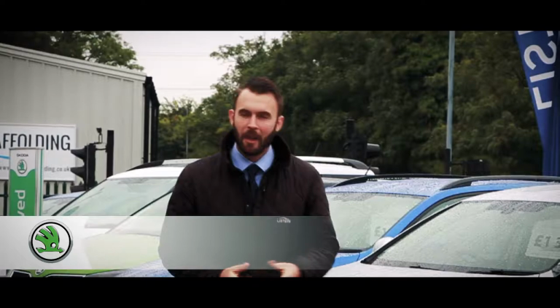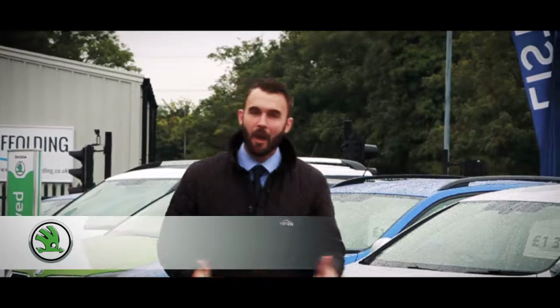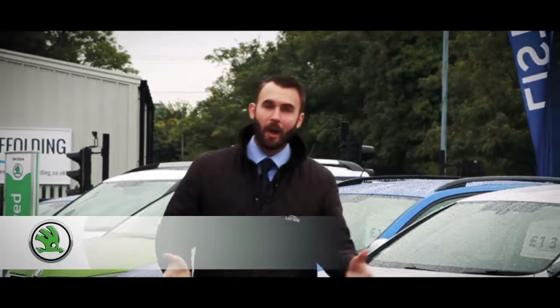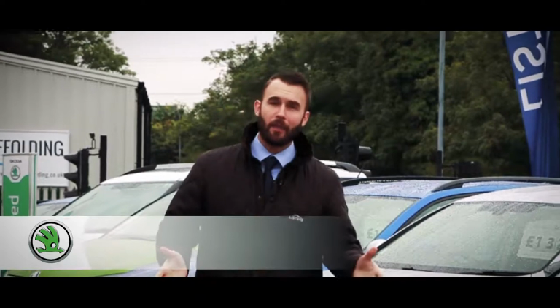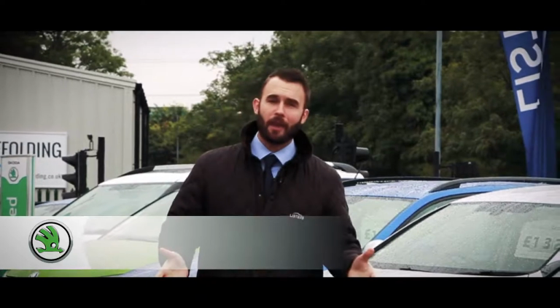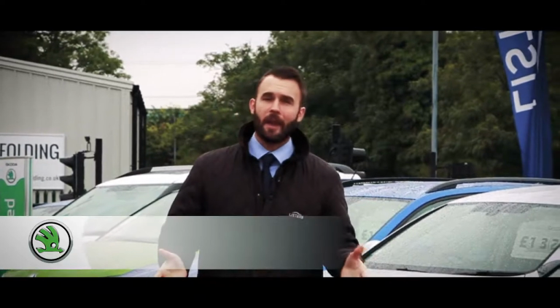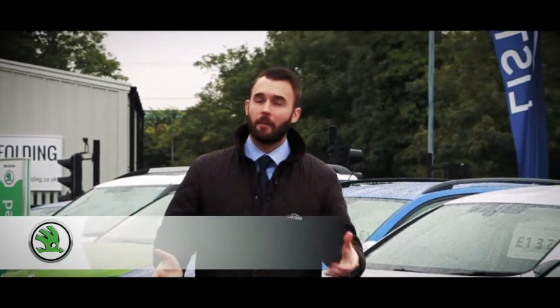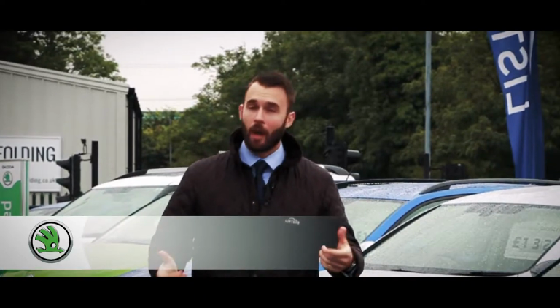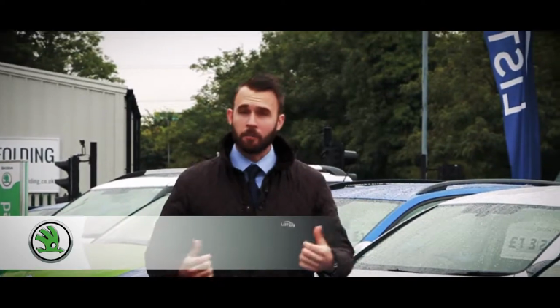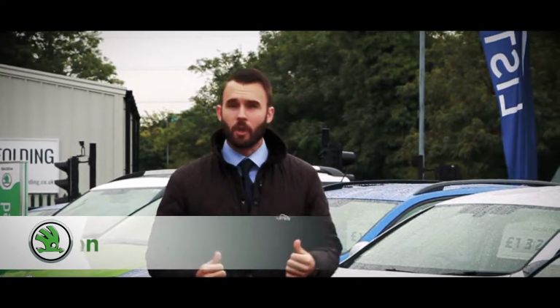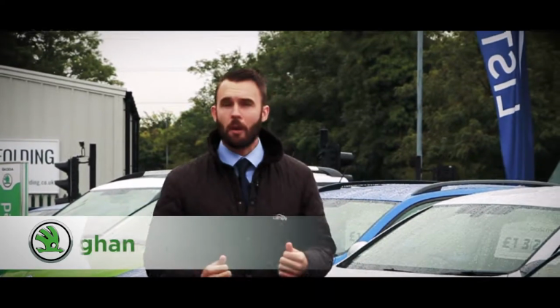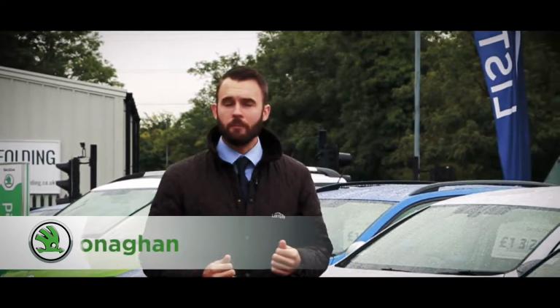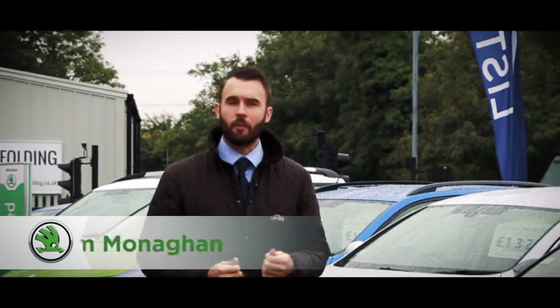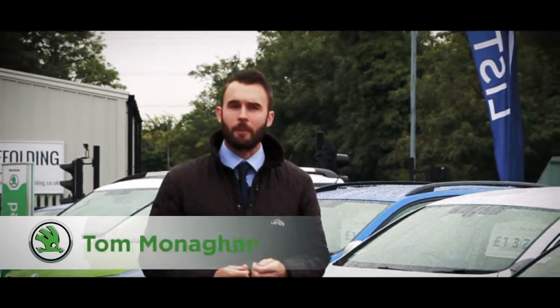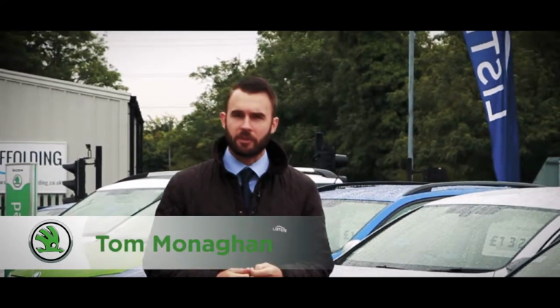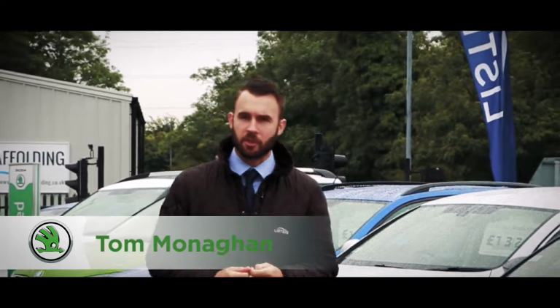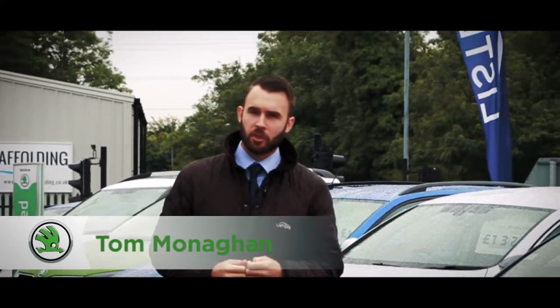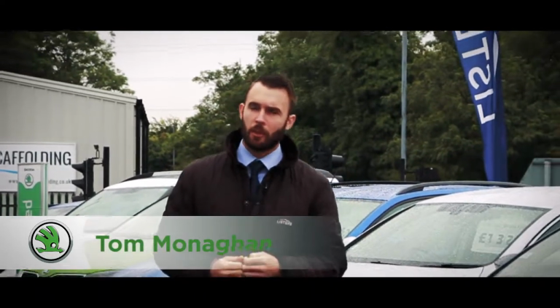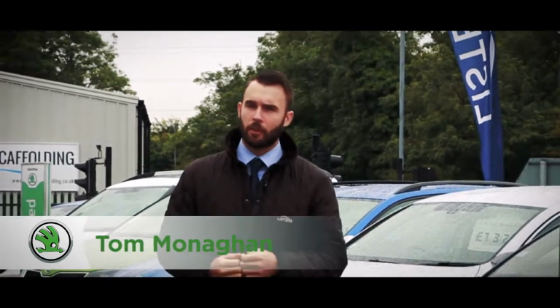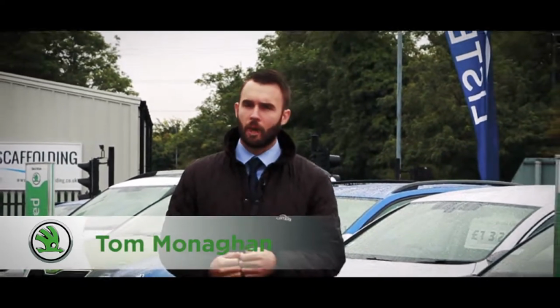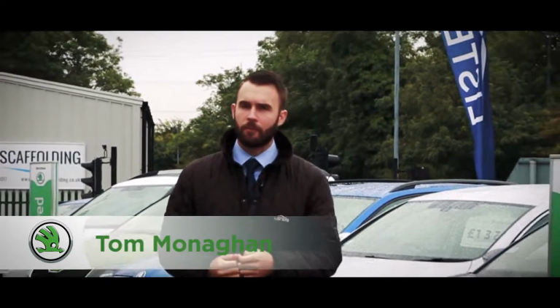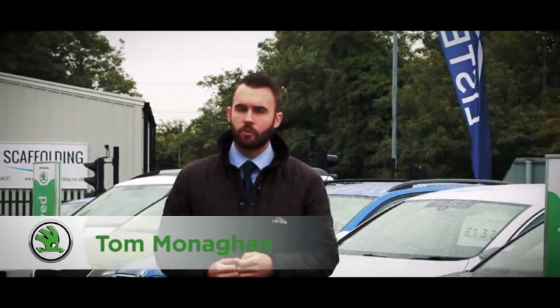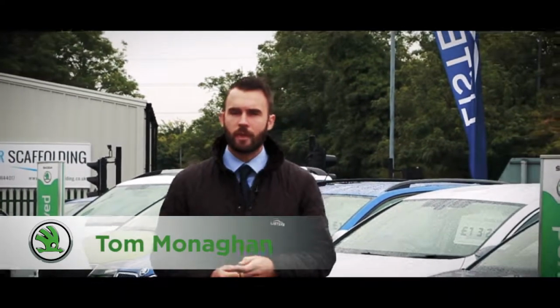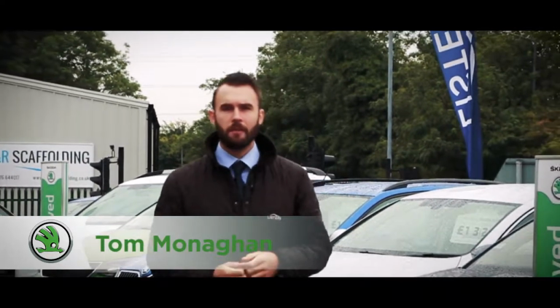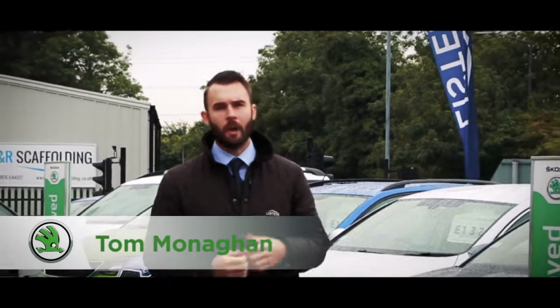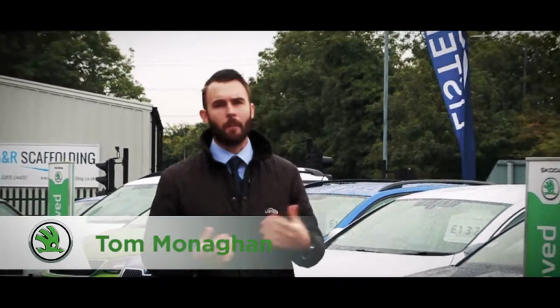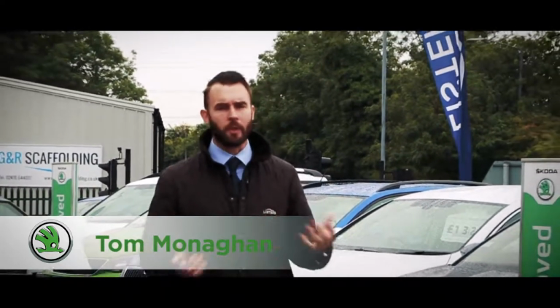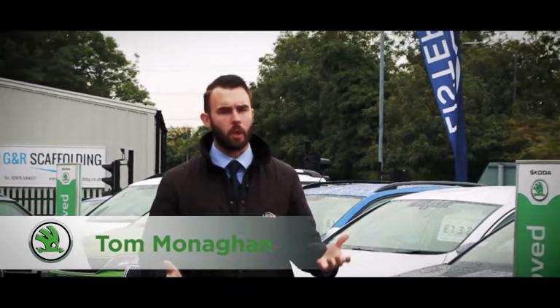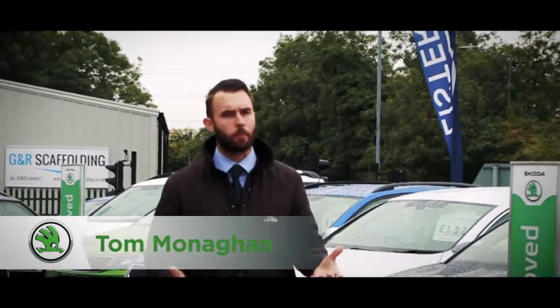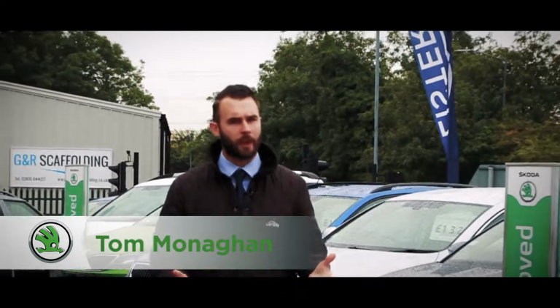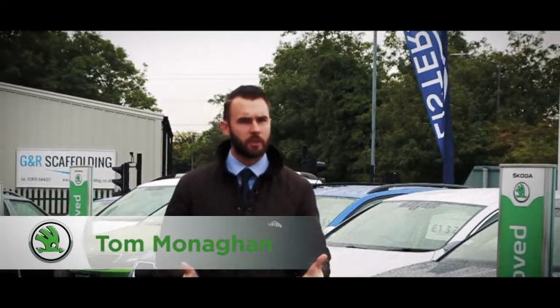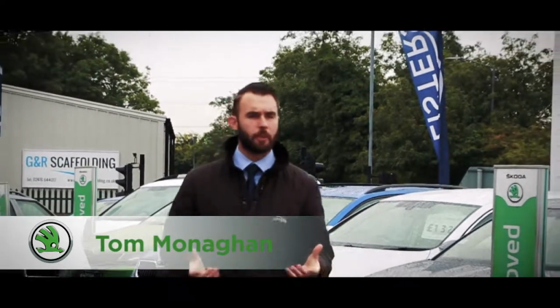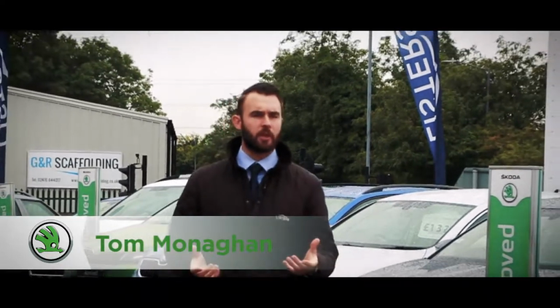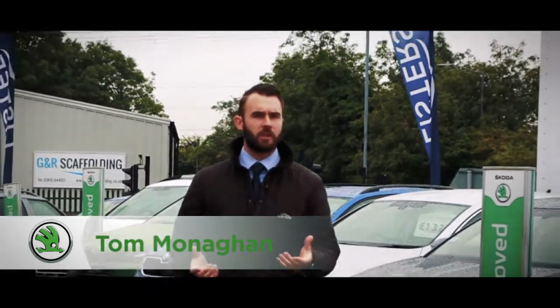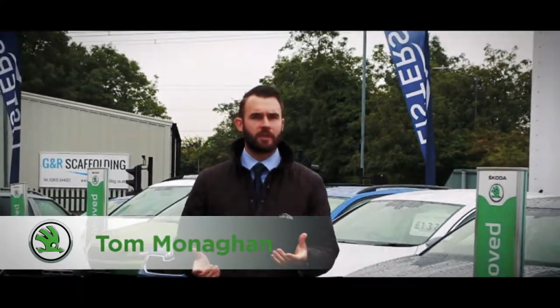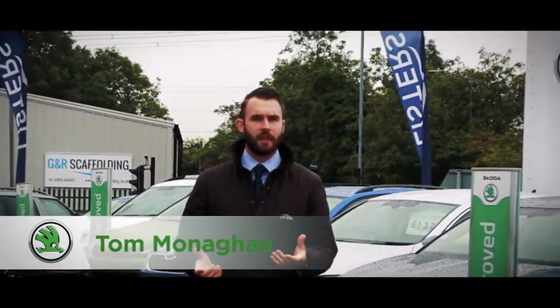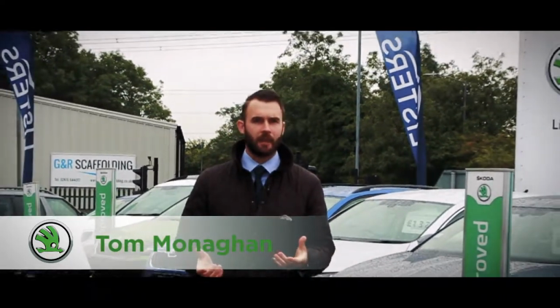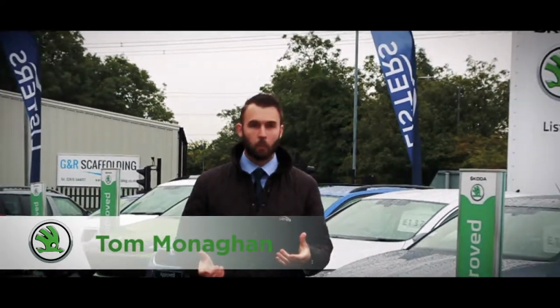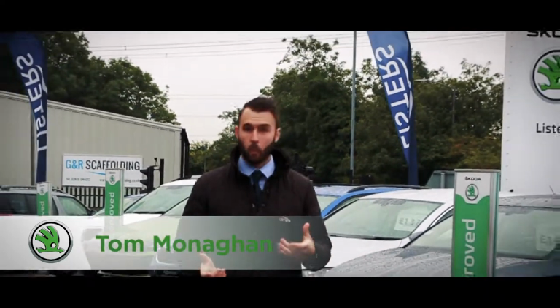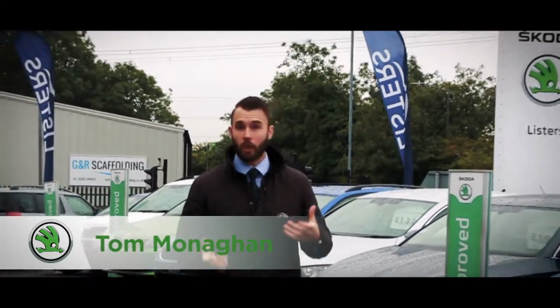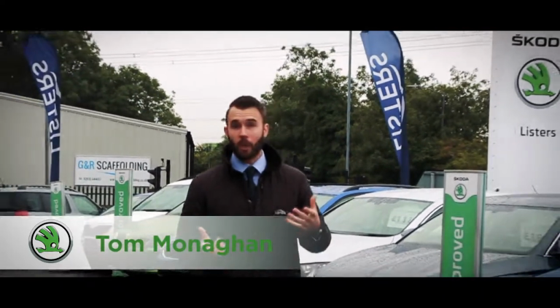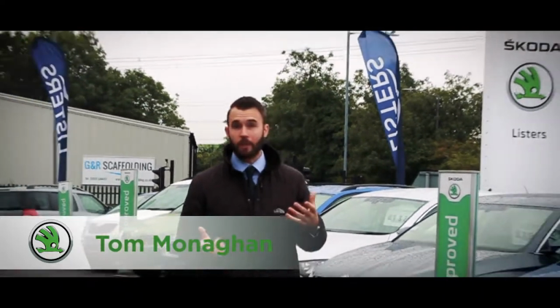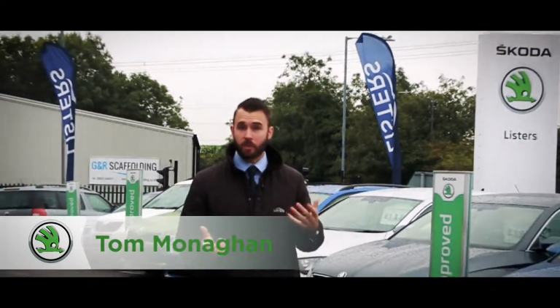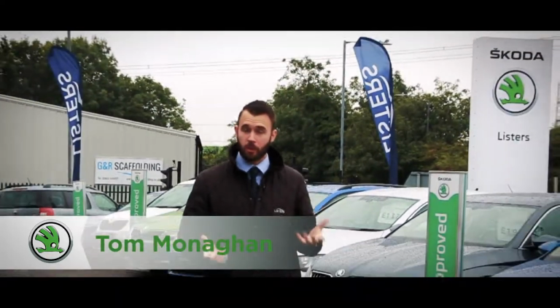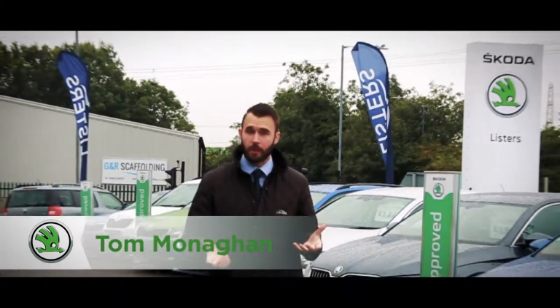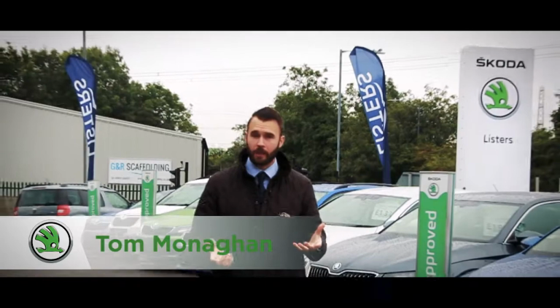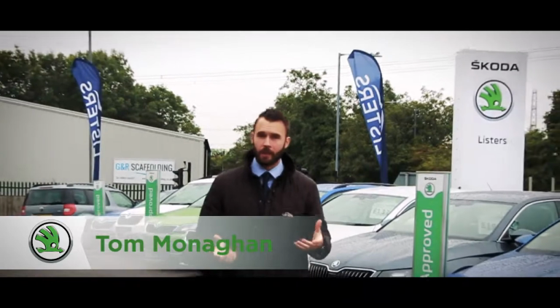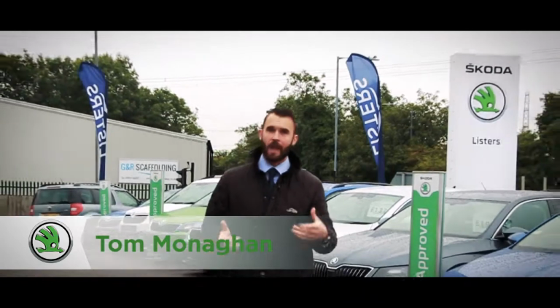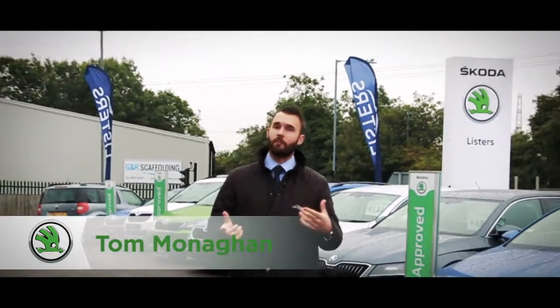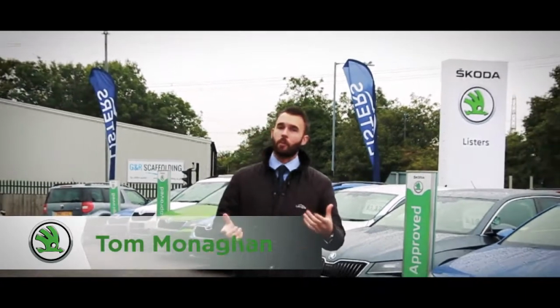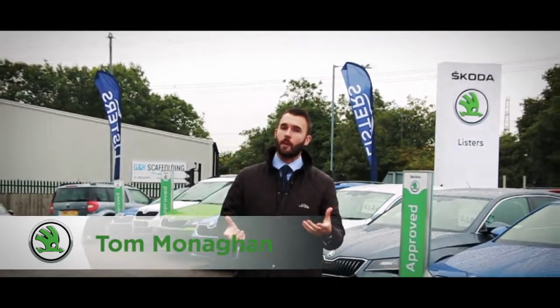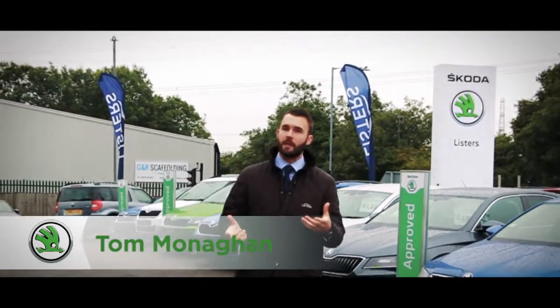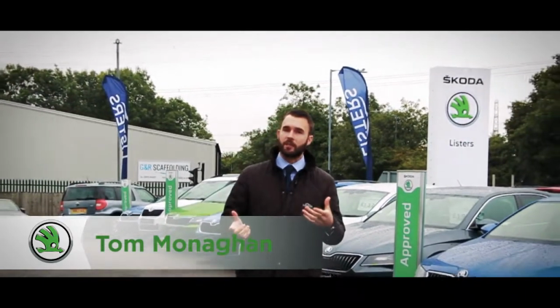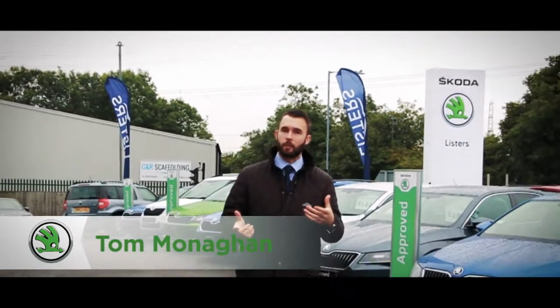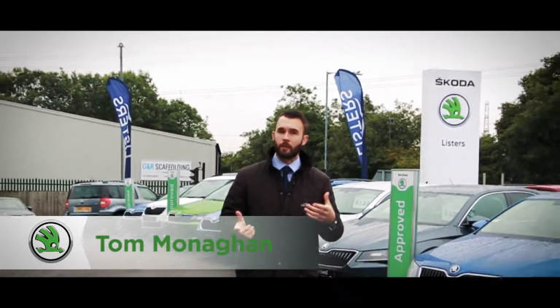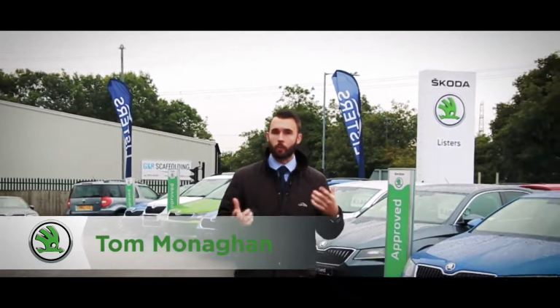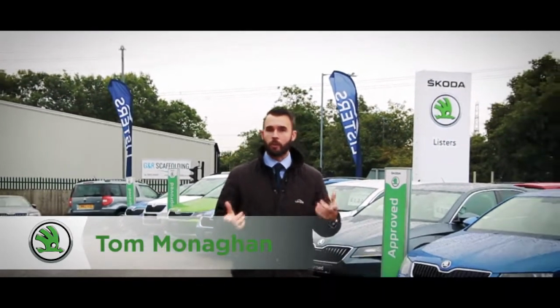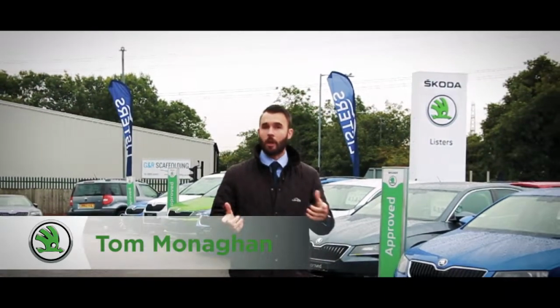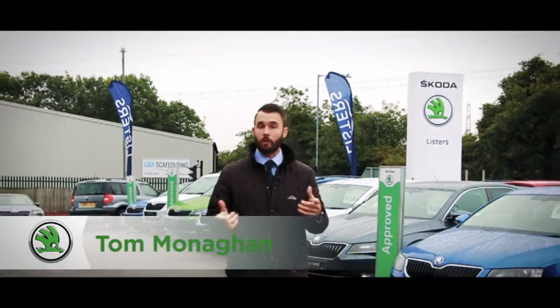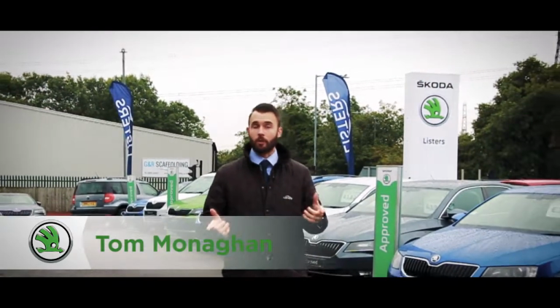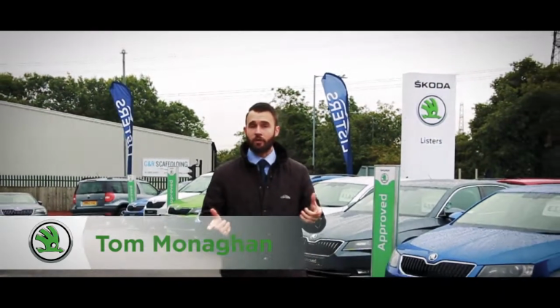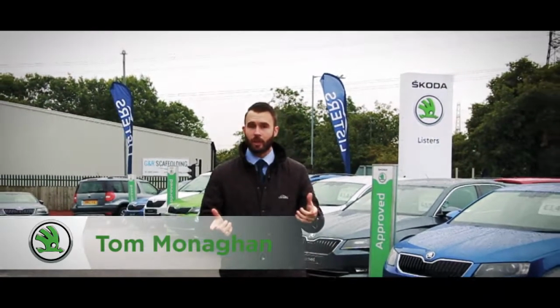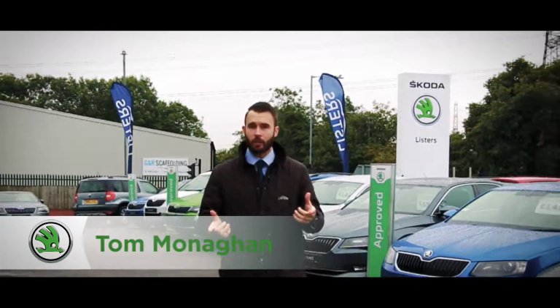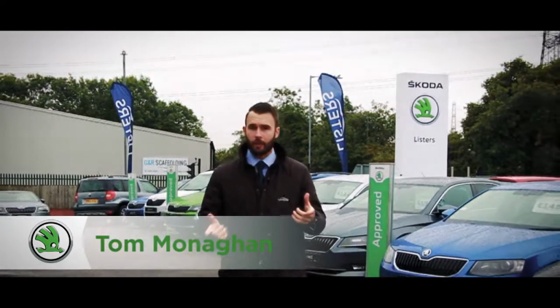Hi there, I'm Tom from Lister's Skoda Coventry. I'm the new brand specialist here. What I'm going to be doing every week is something called Know Your Skoda.